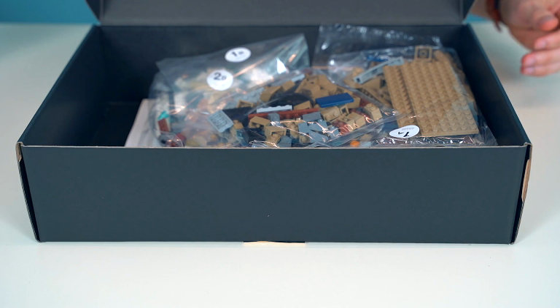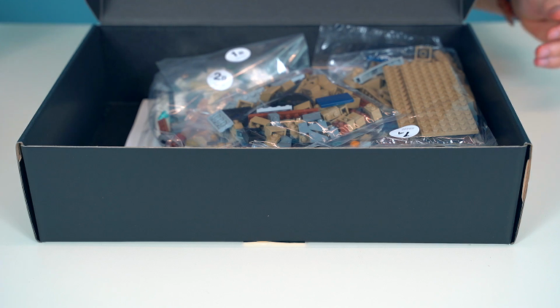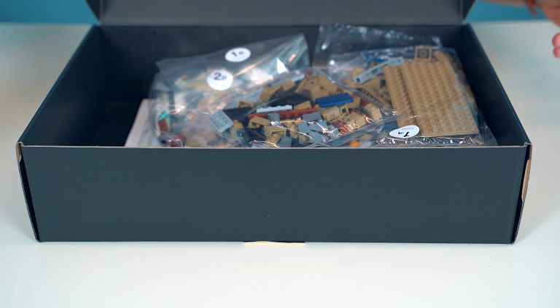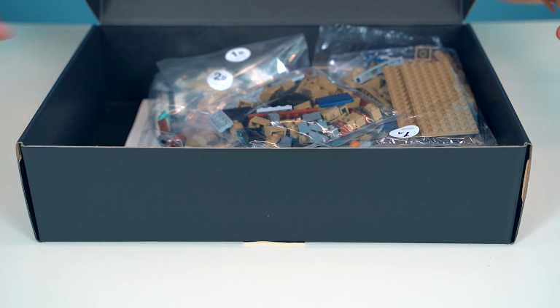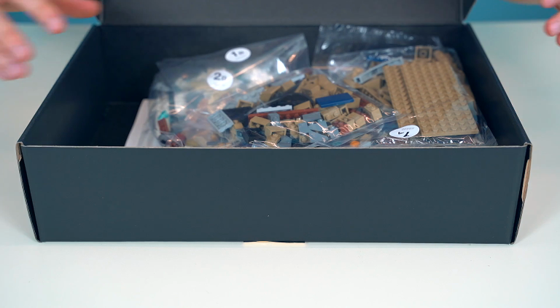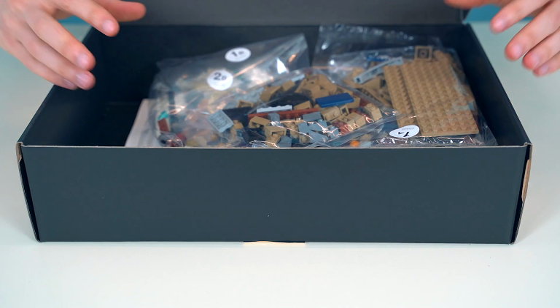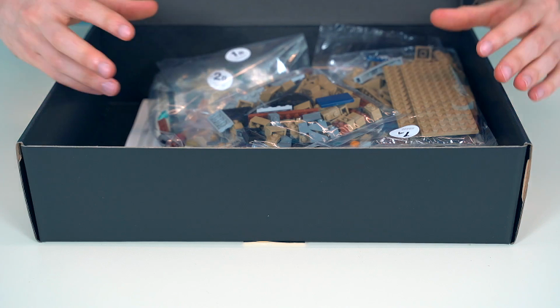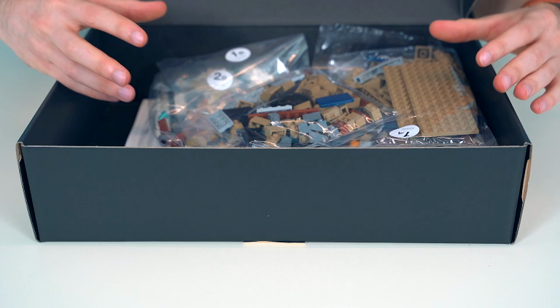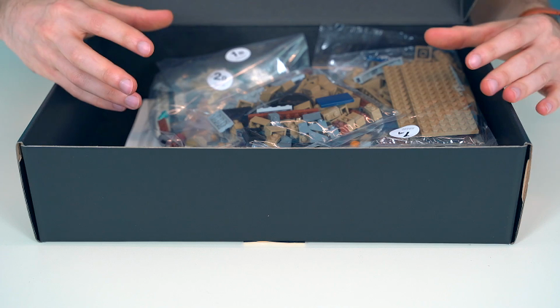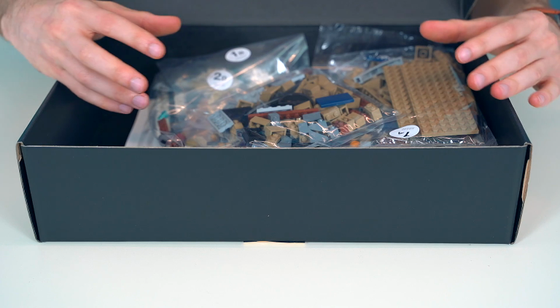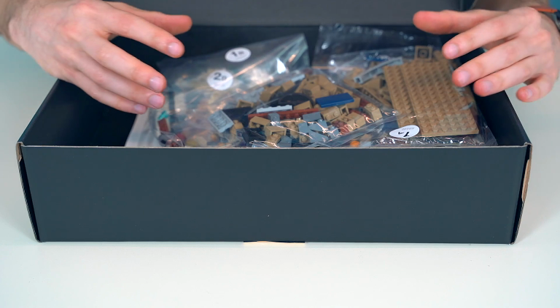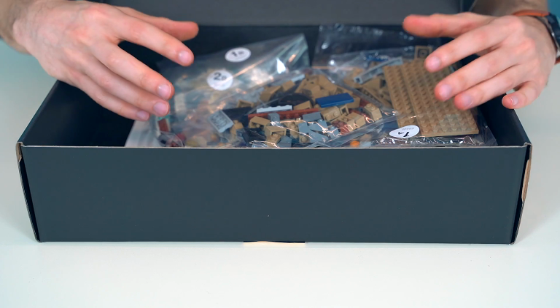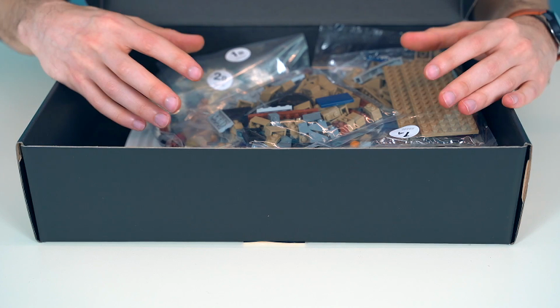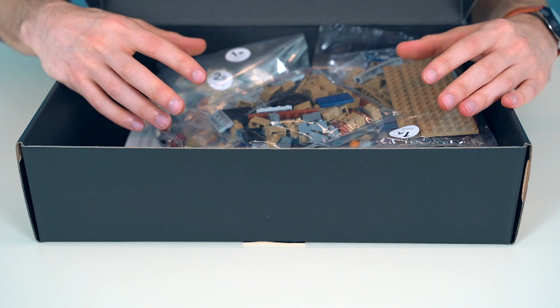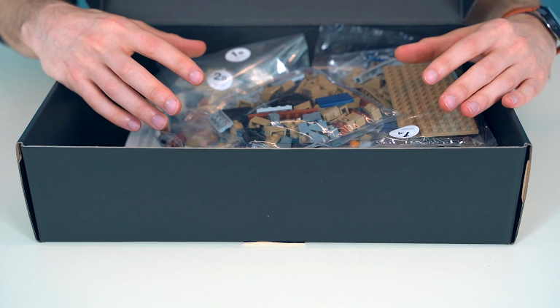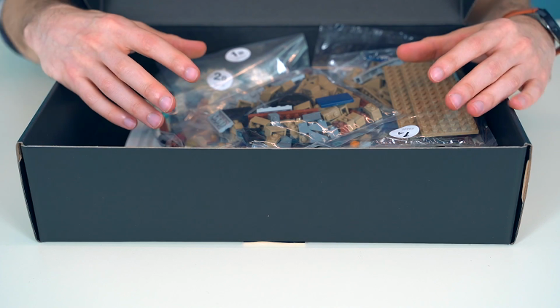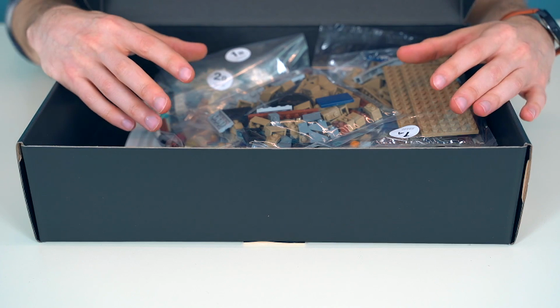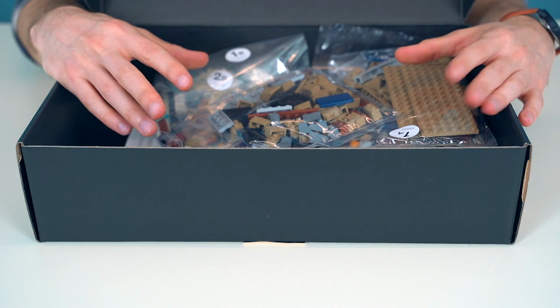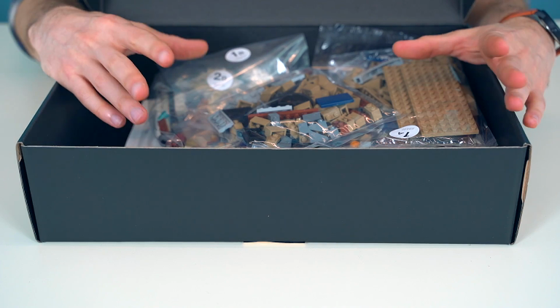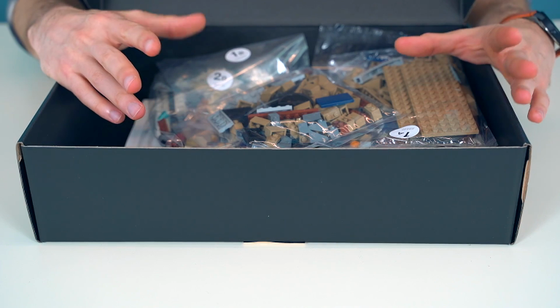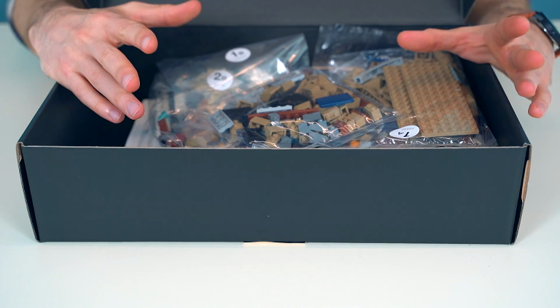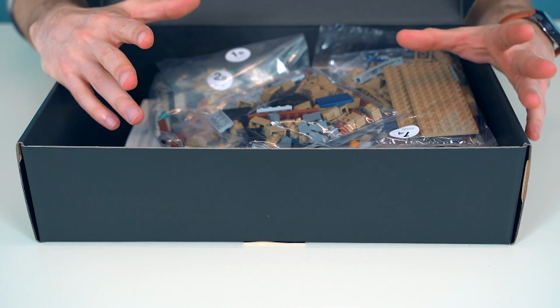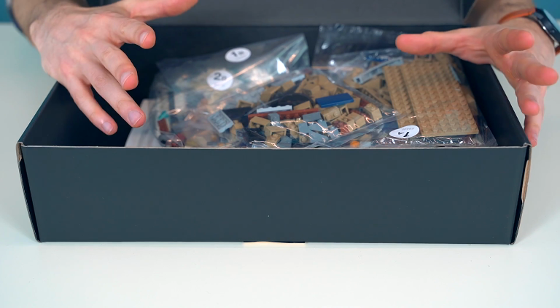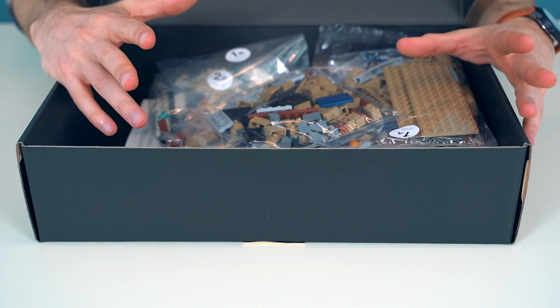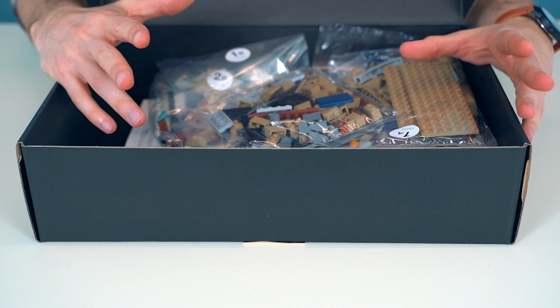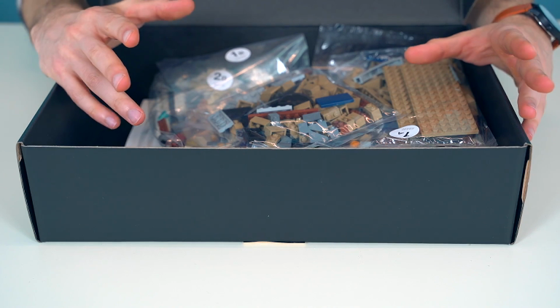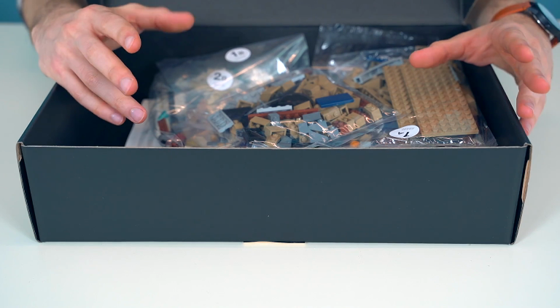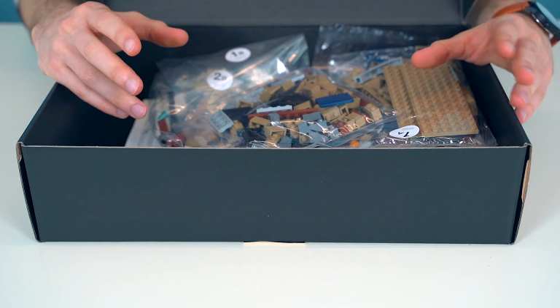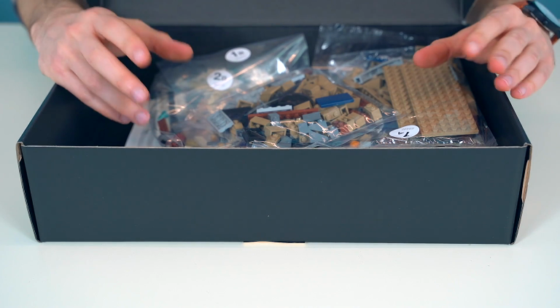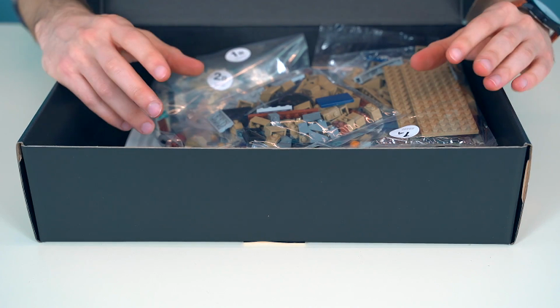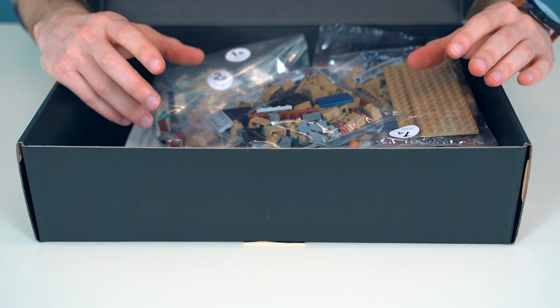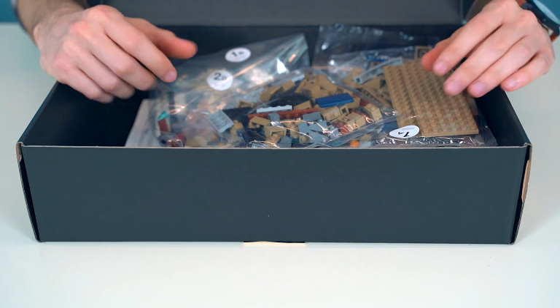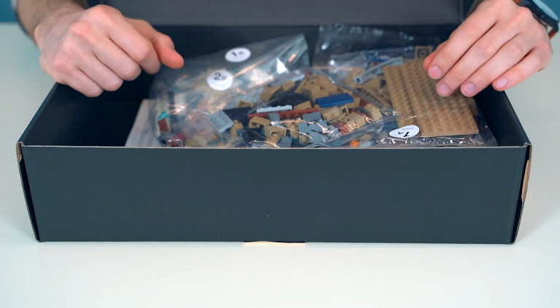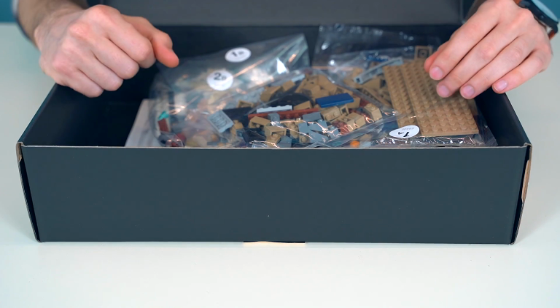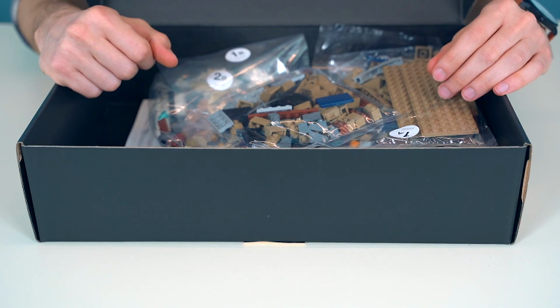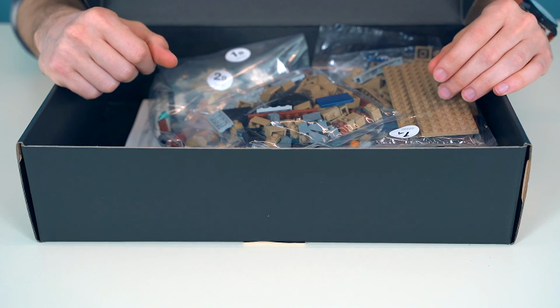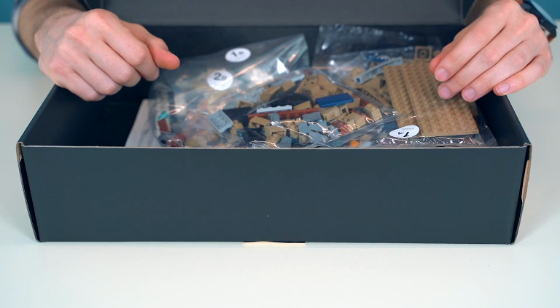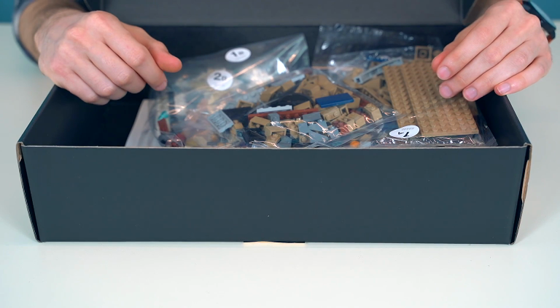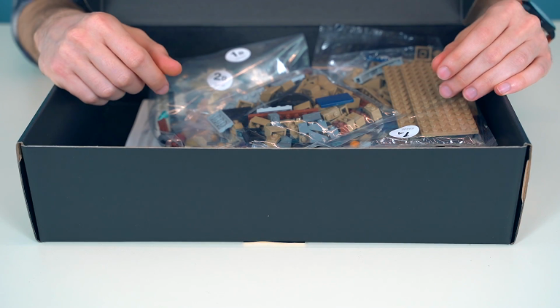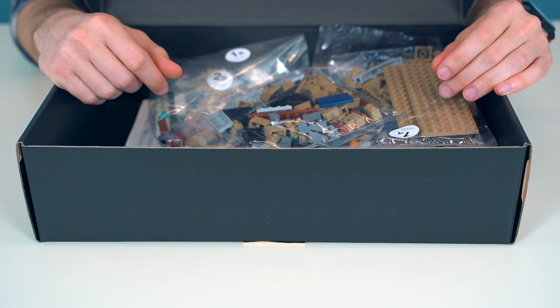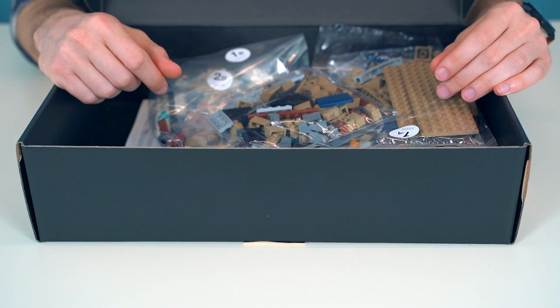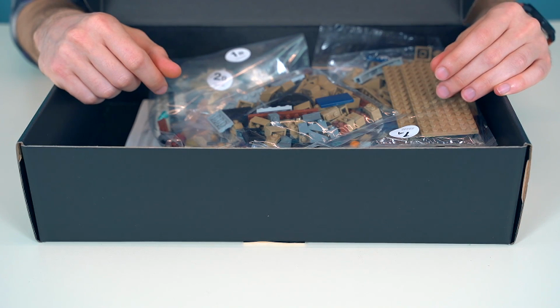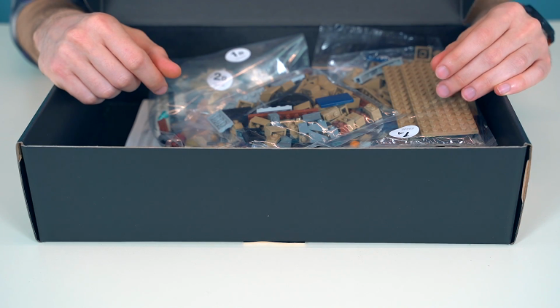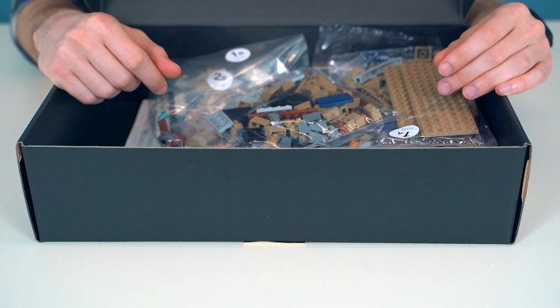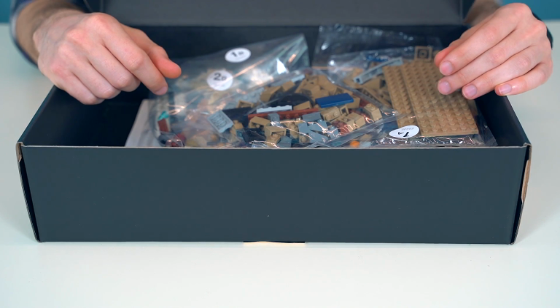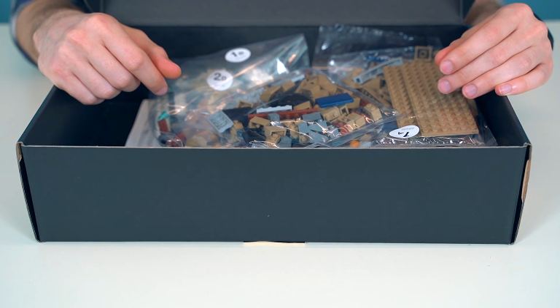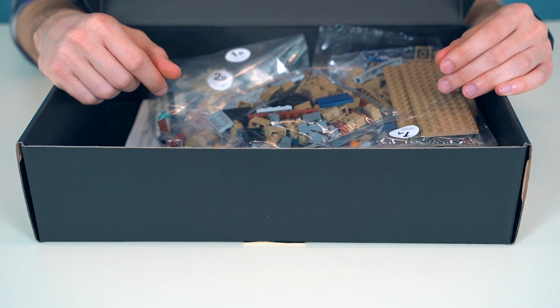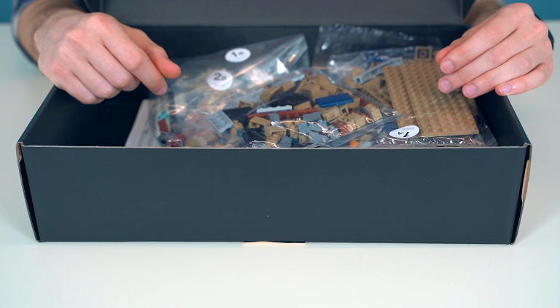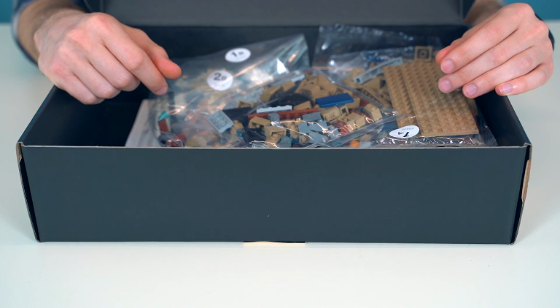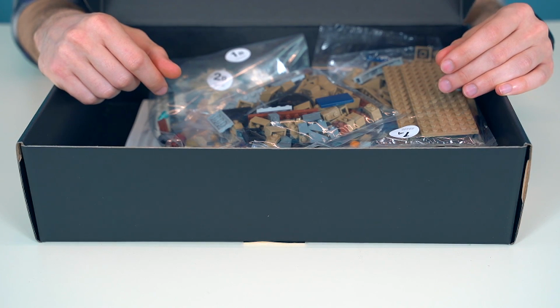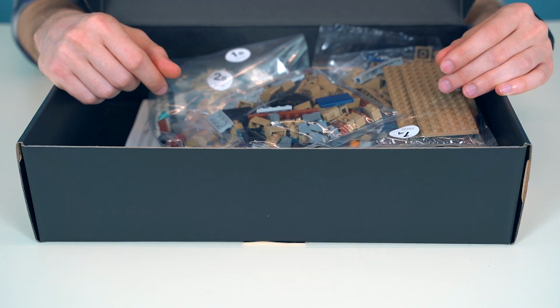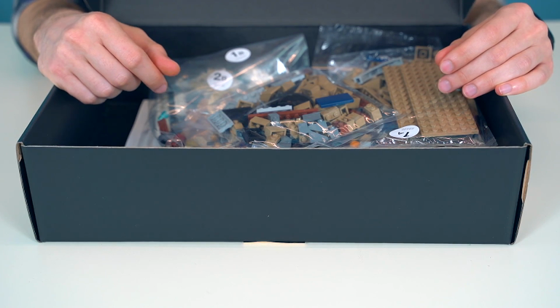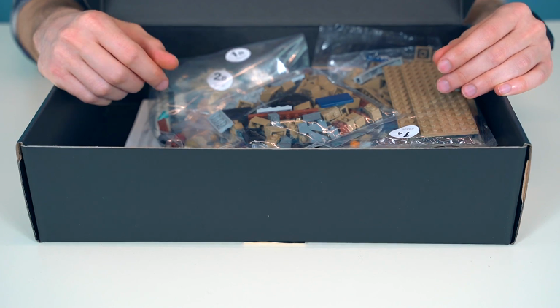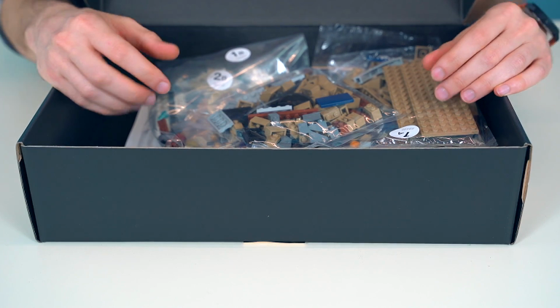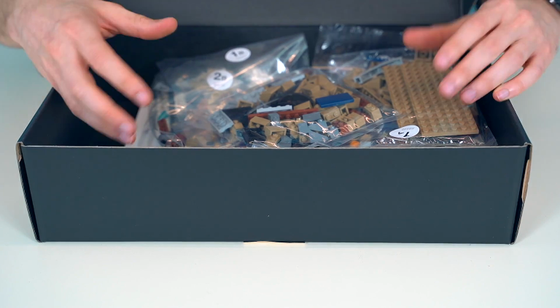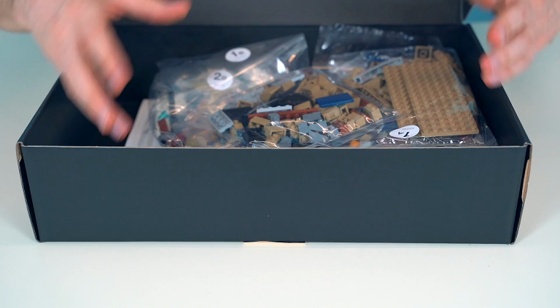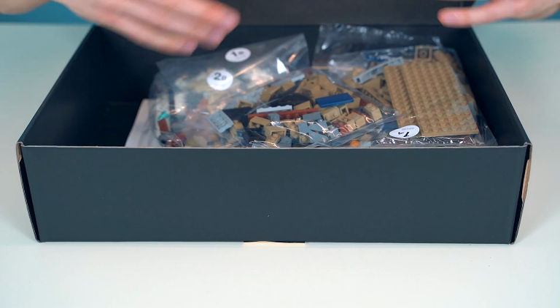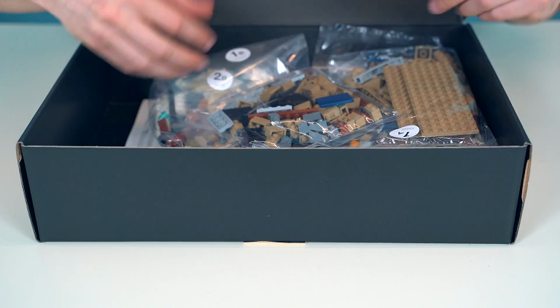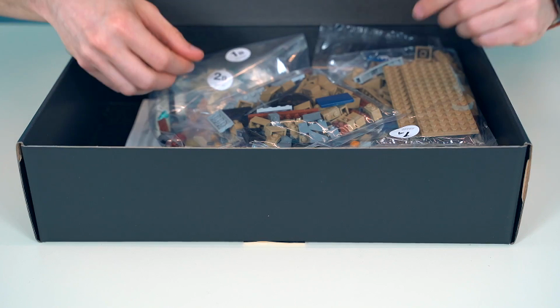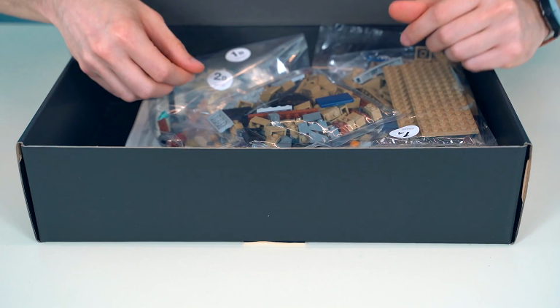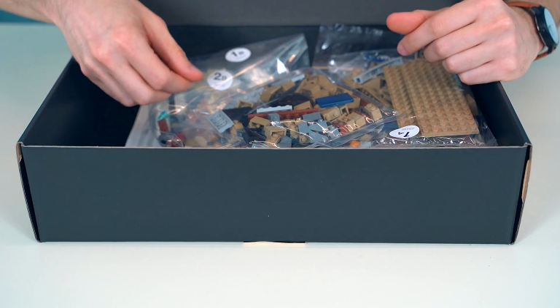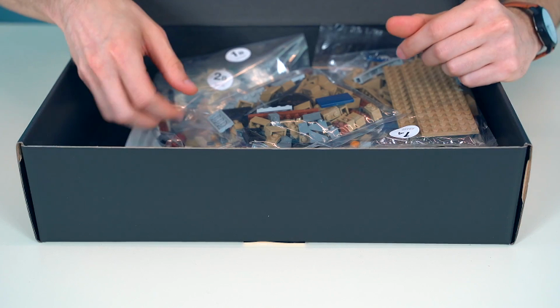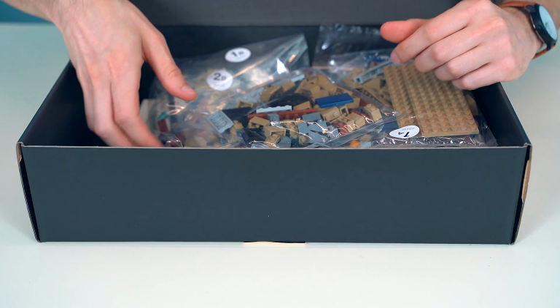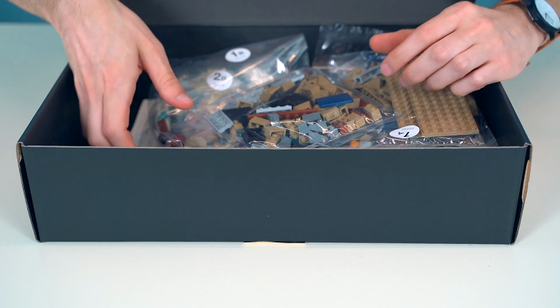Inside the box, we have a total of 14 bags — that's 10 outer bags and 4 inner bags. We'll go ahead and take these out right now.